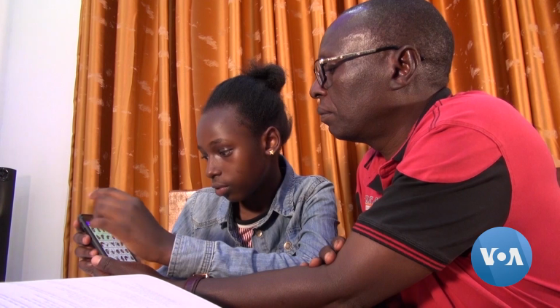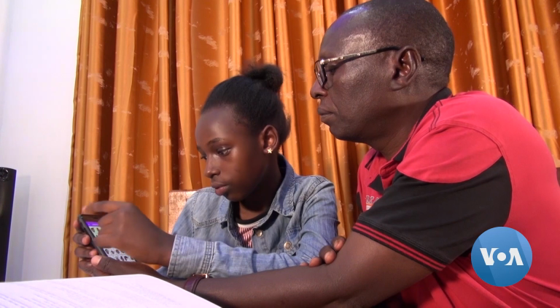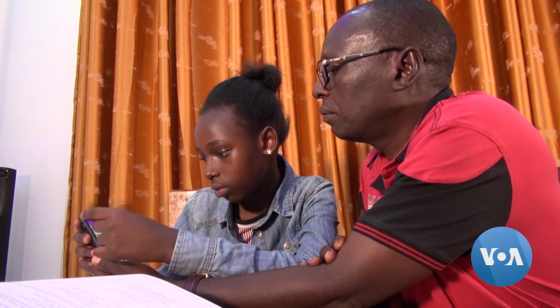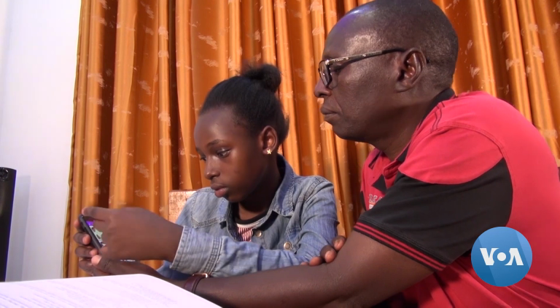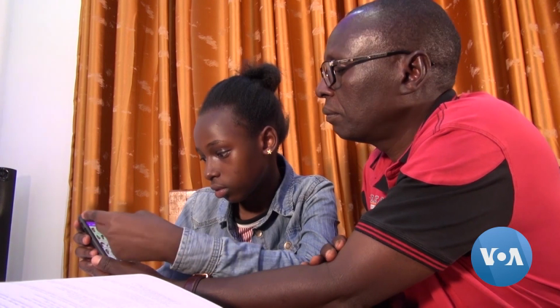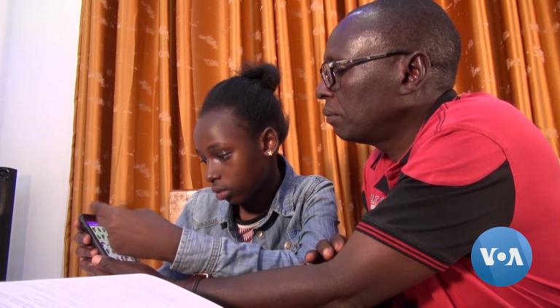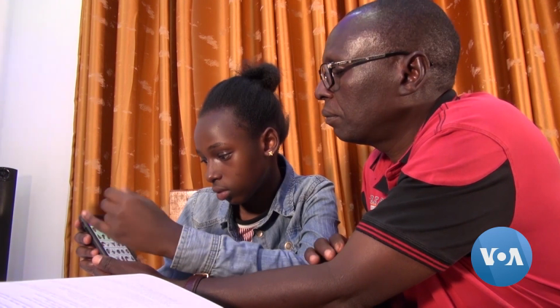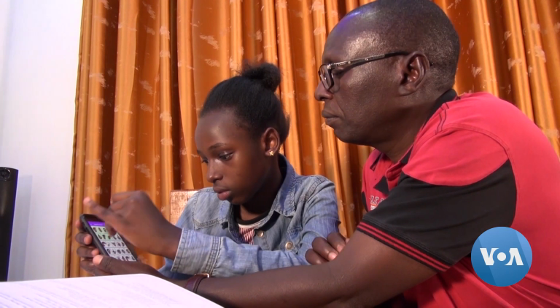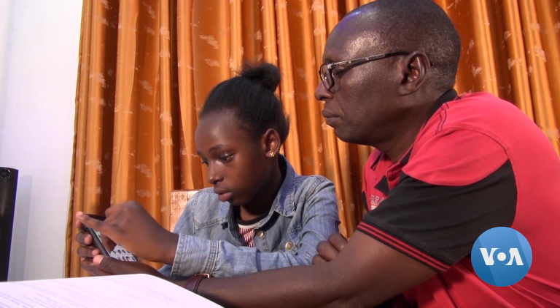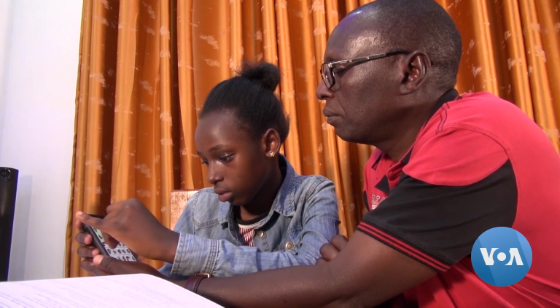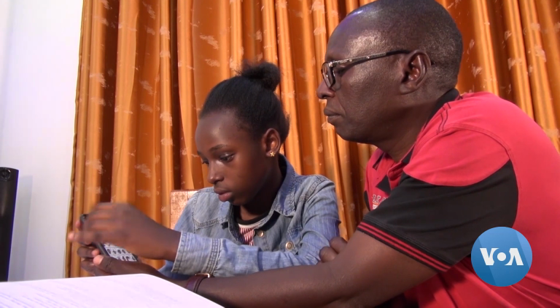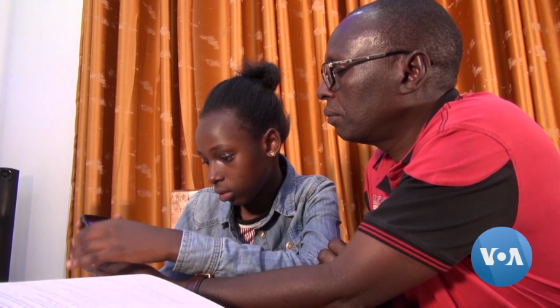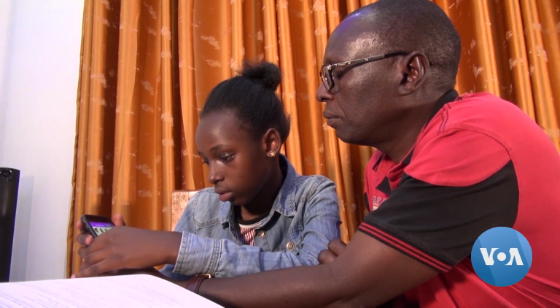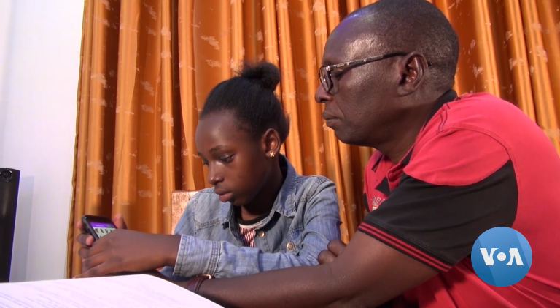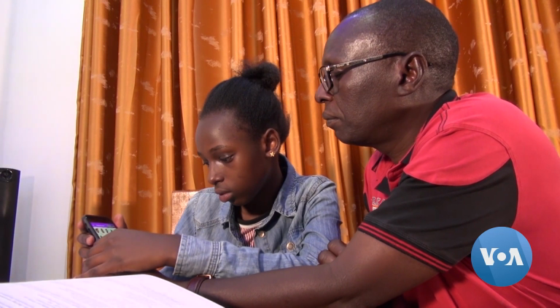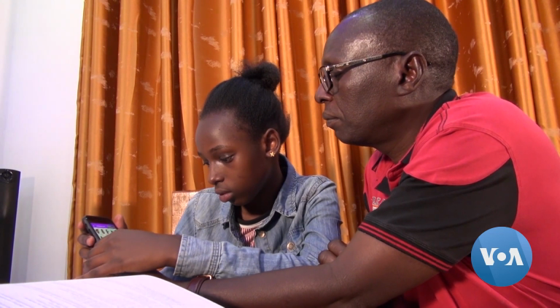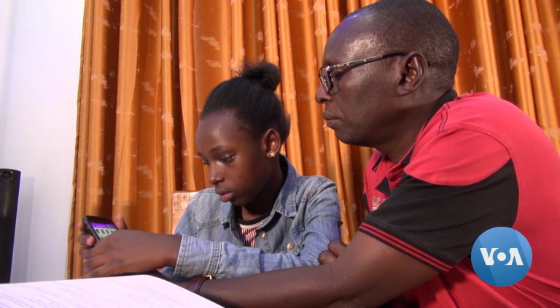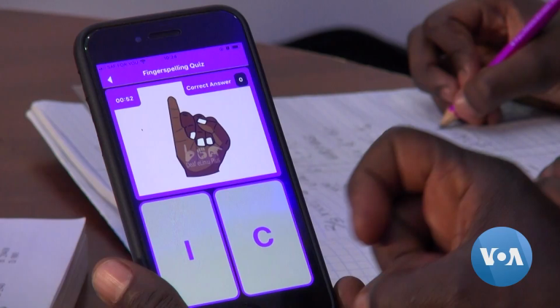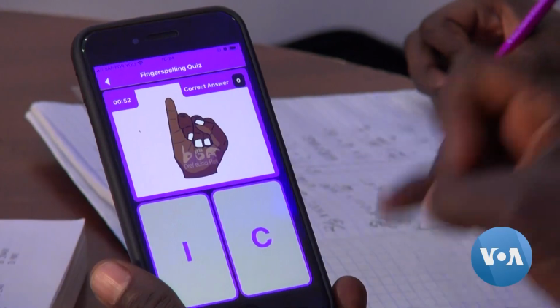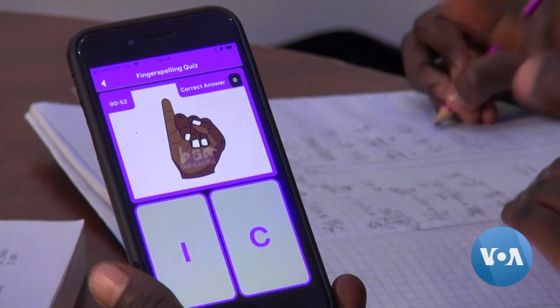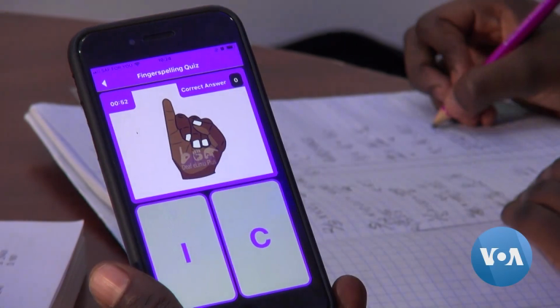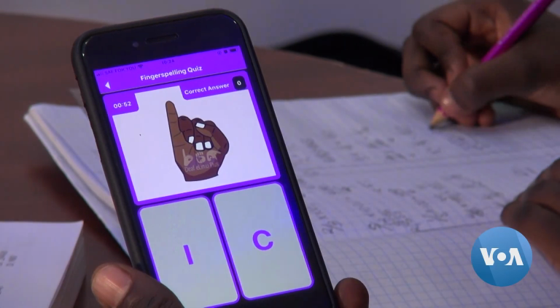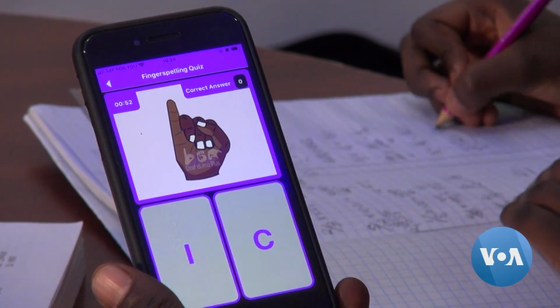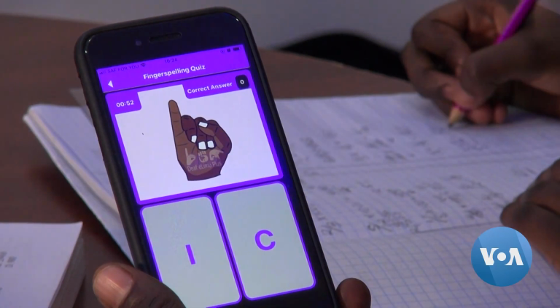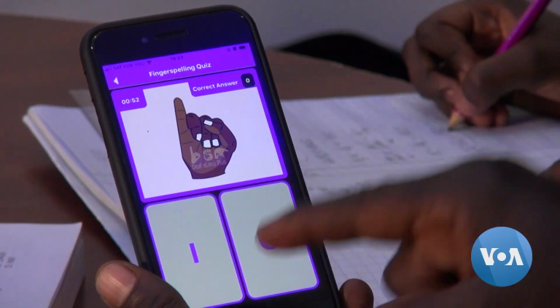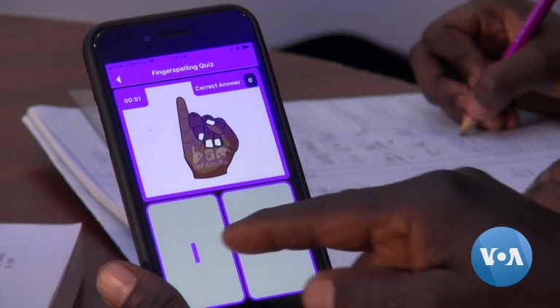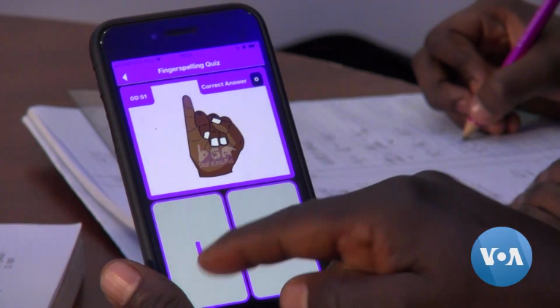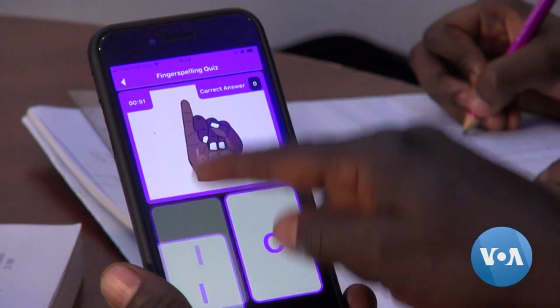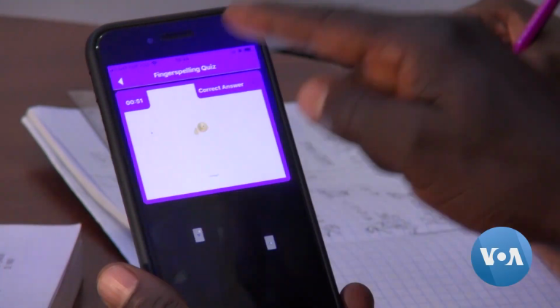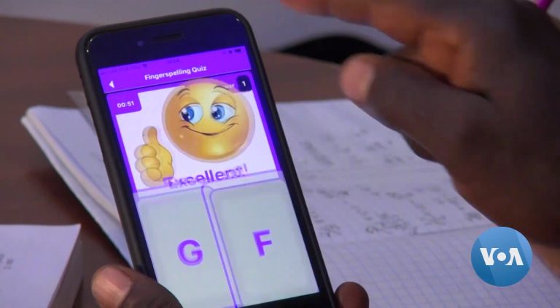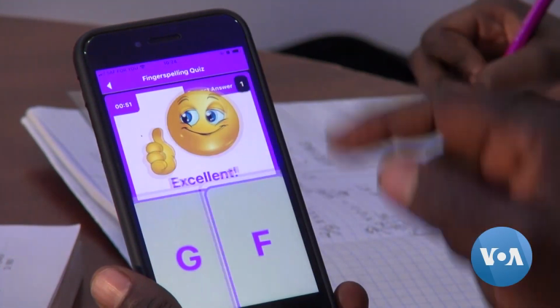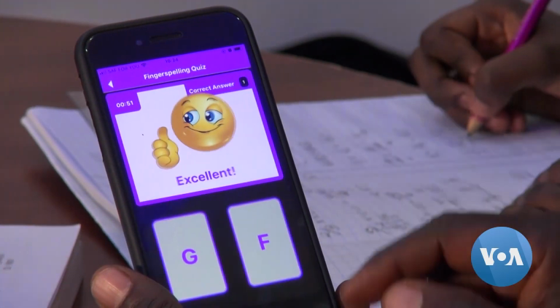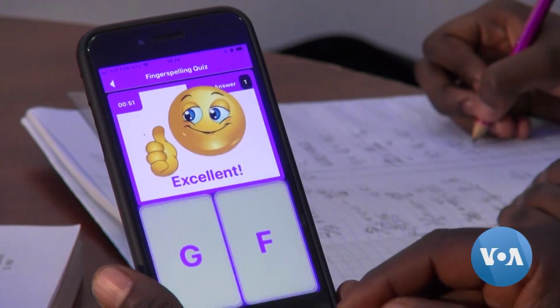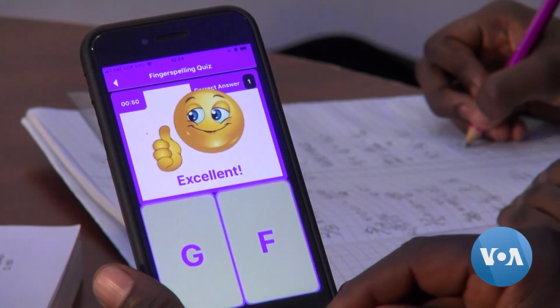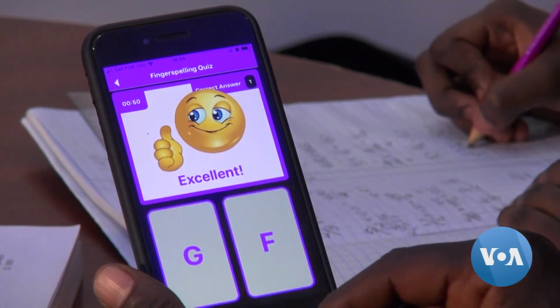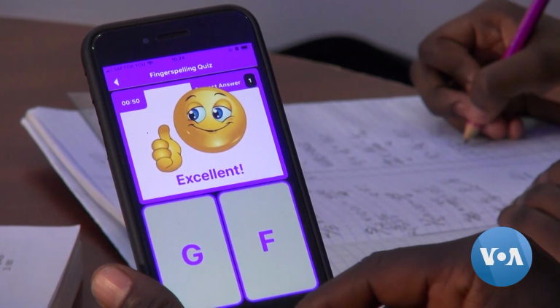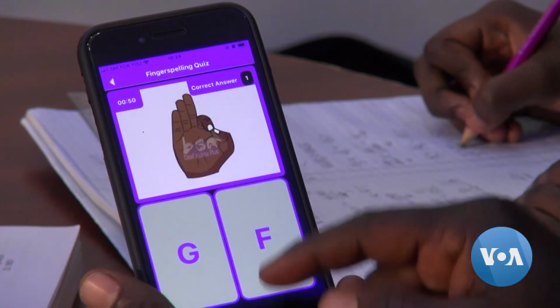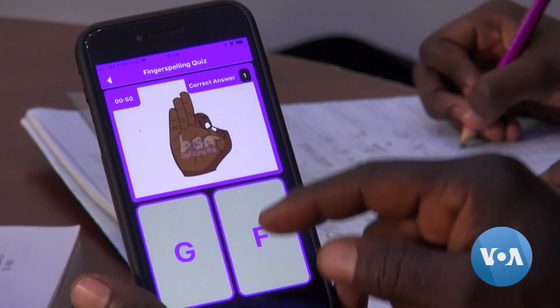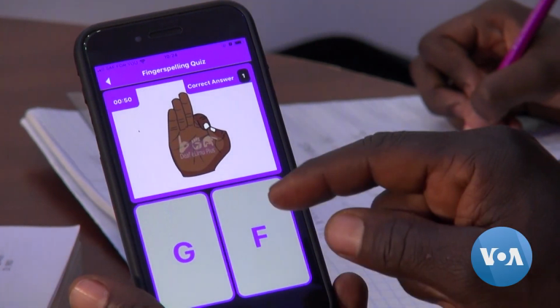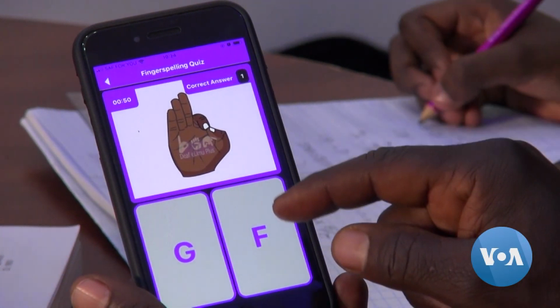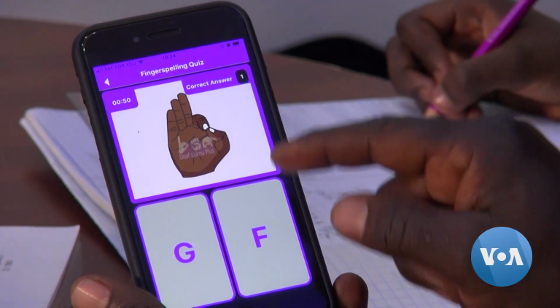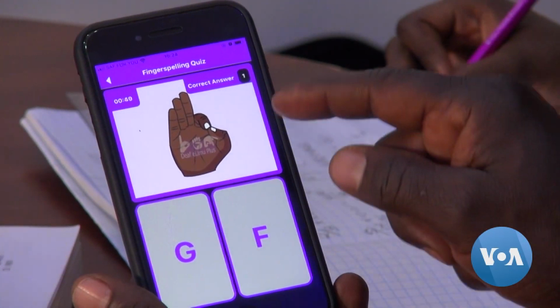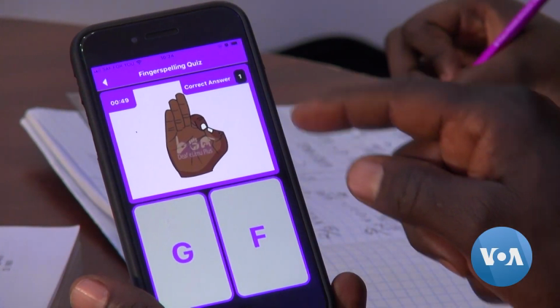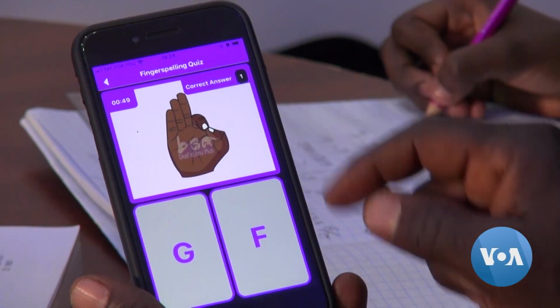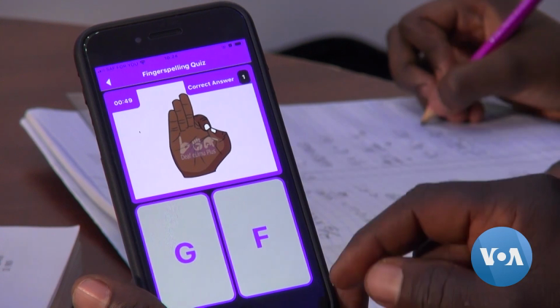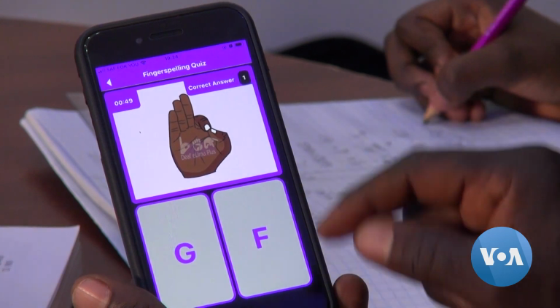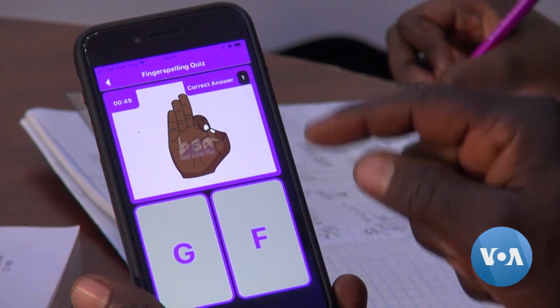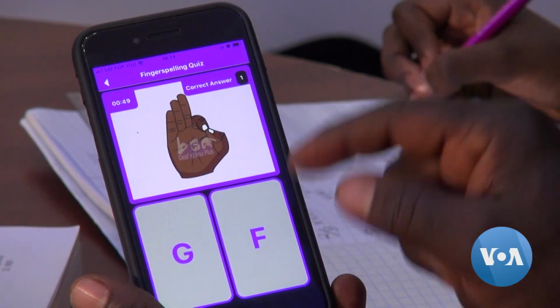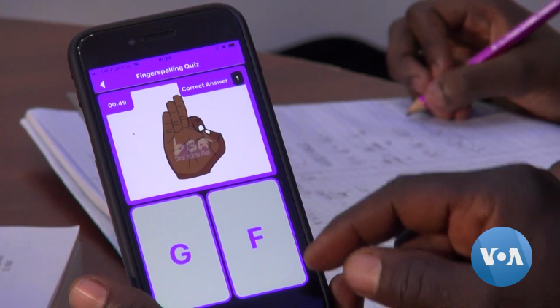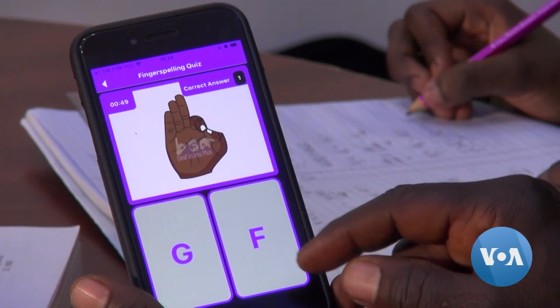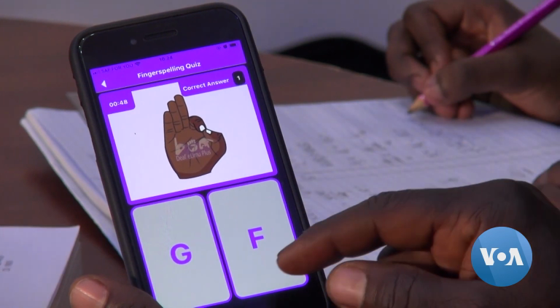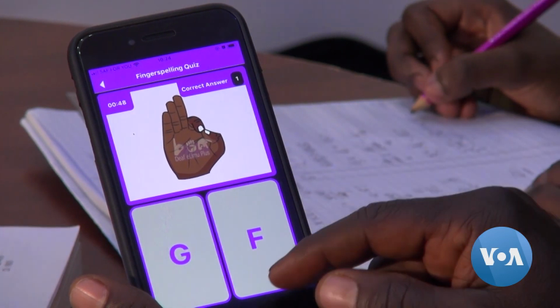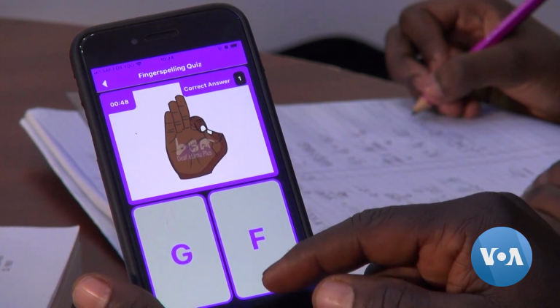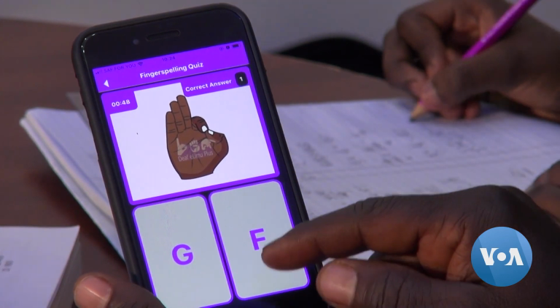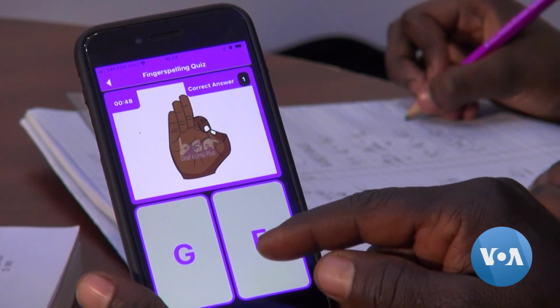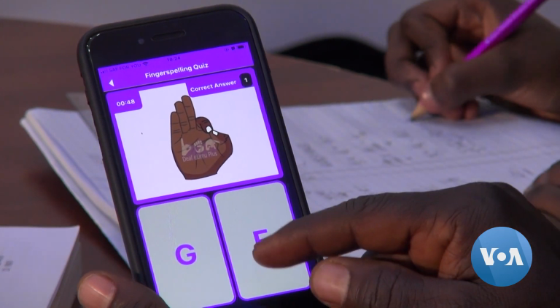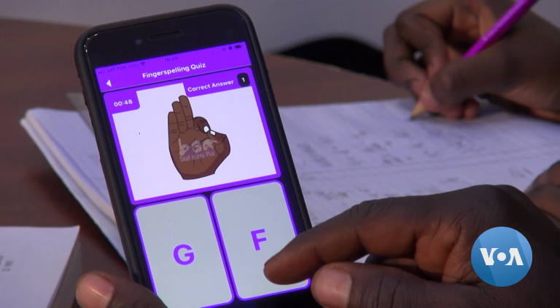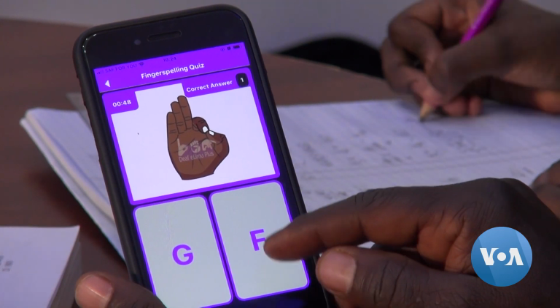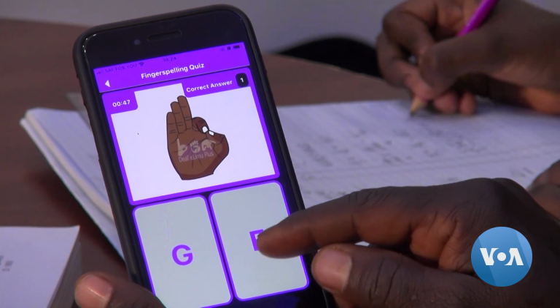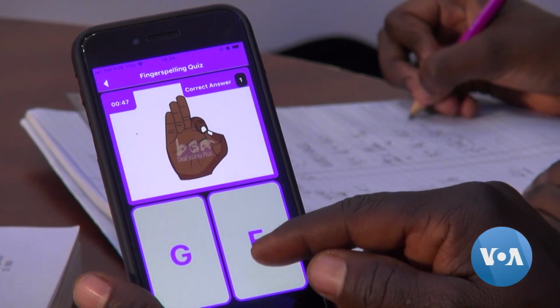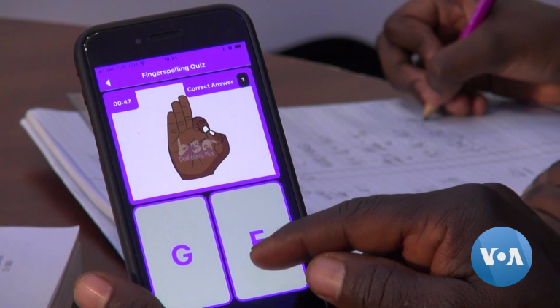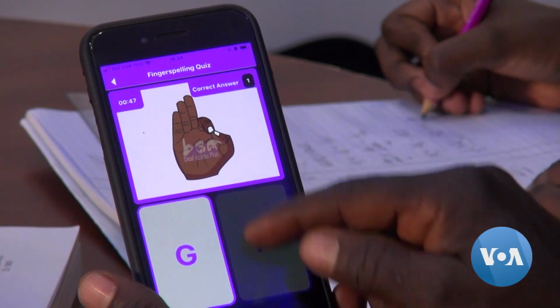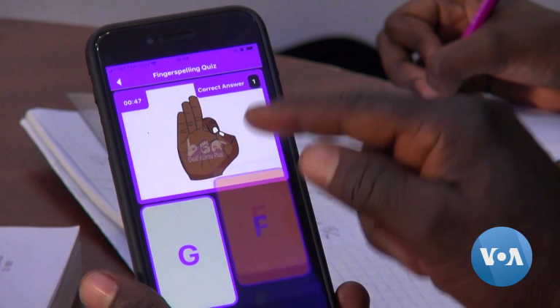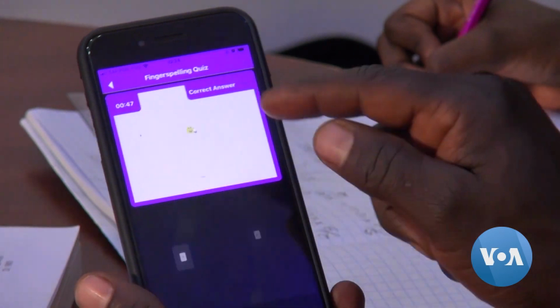While the app was designed for deaf students learning at home, students are finding it useful even after returning to school this month. Victoria Amunga for VOA News, Nairobi.